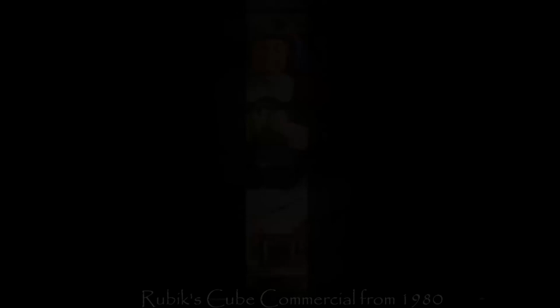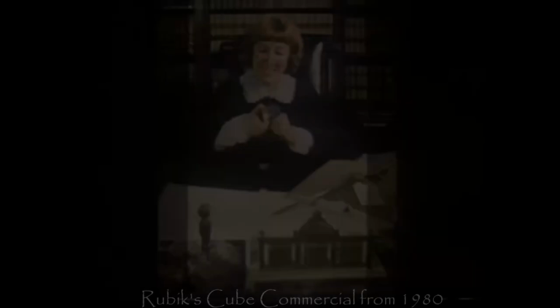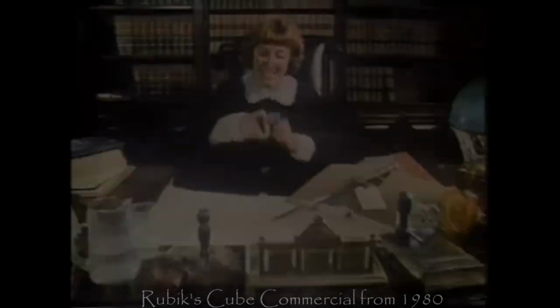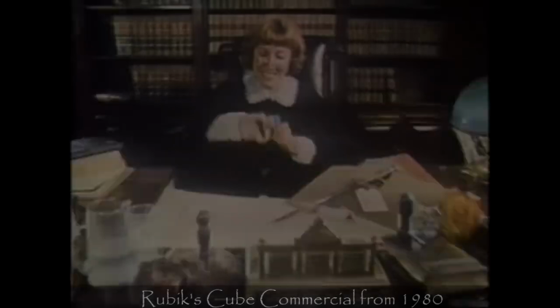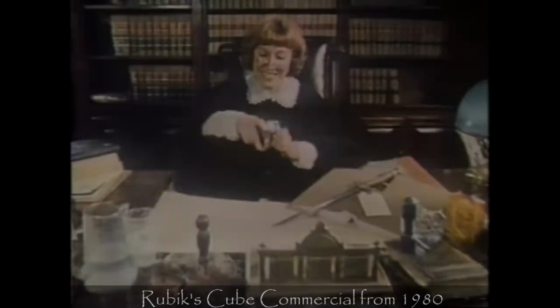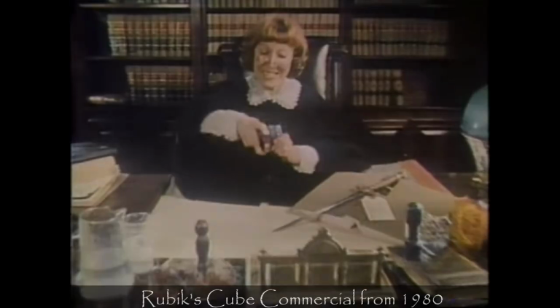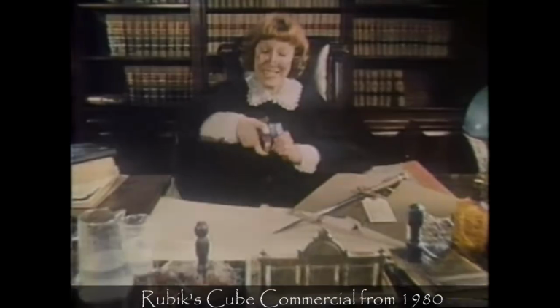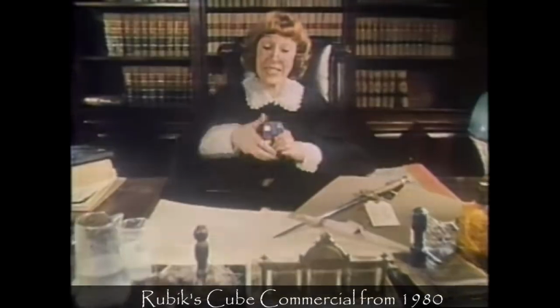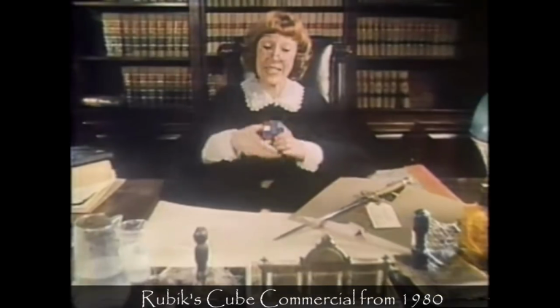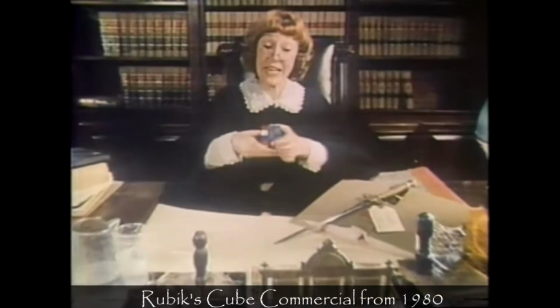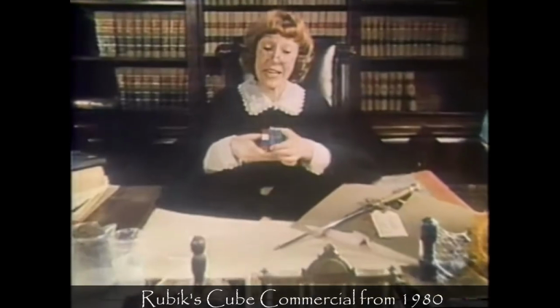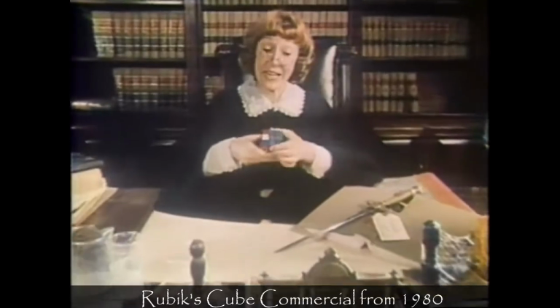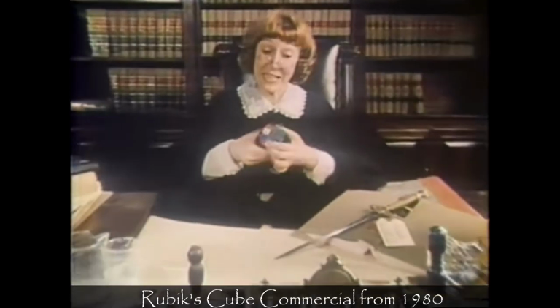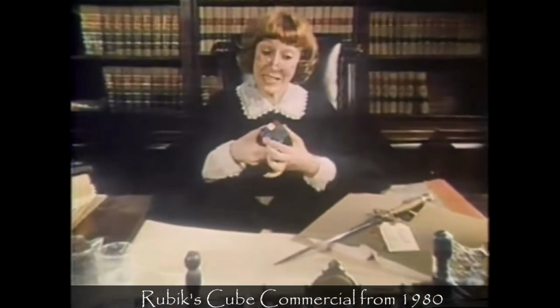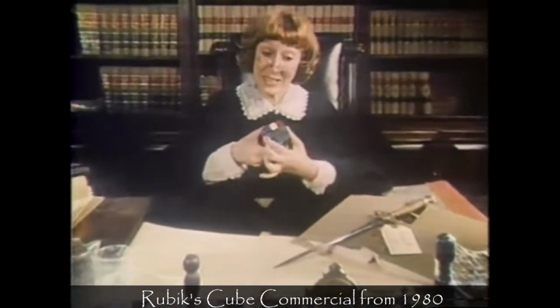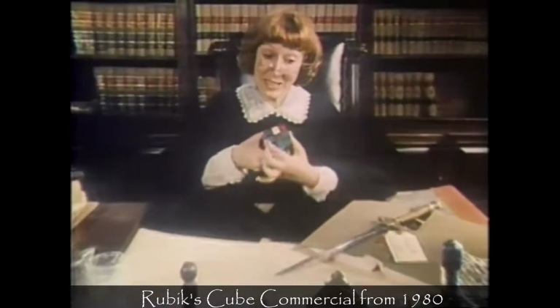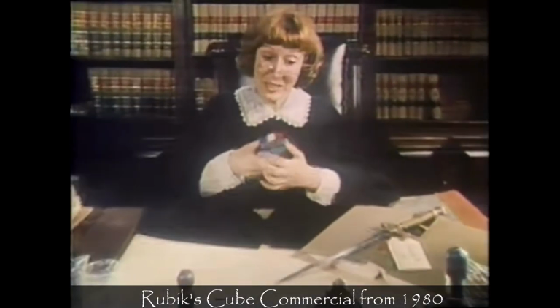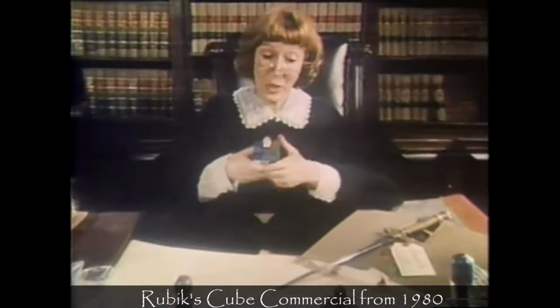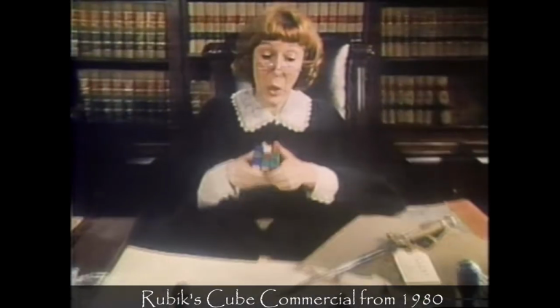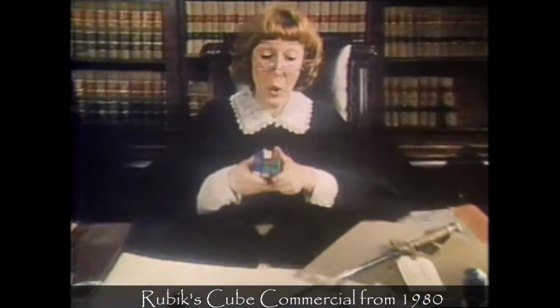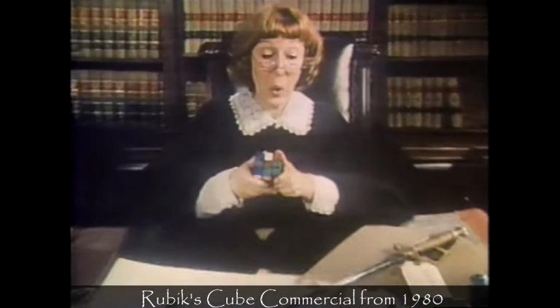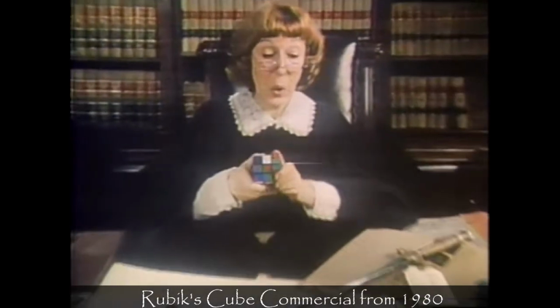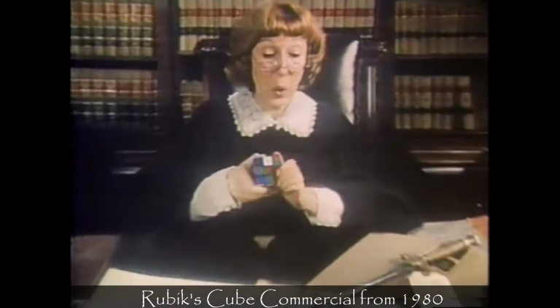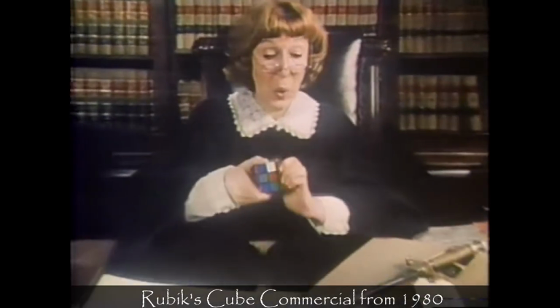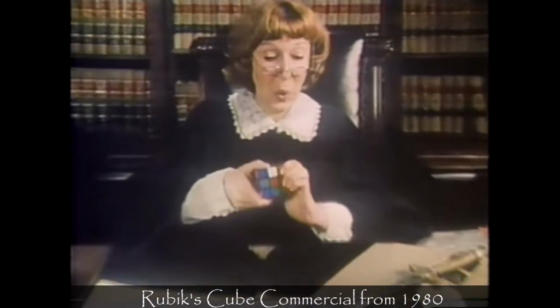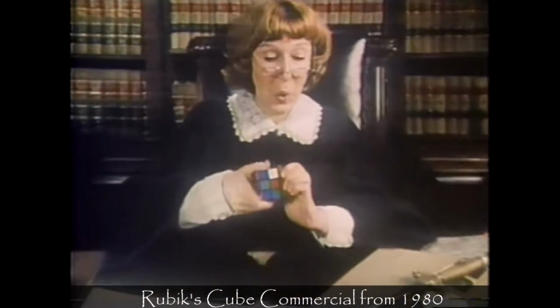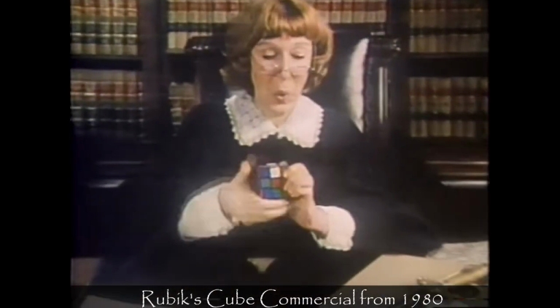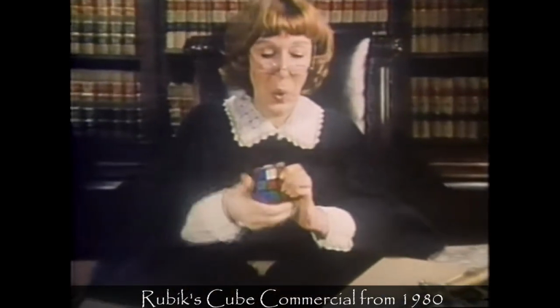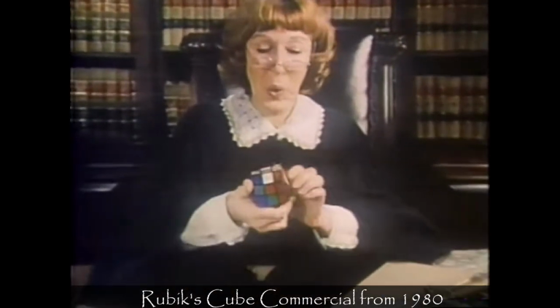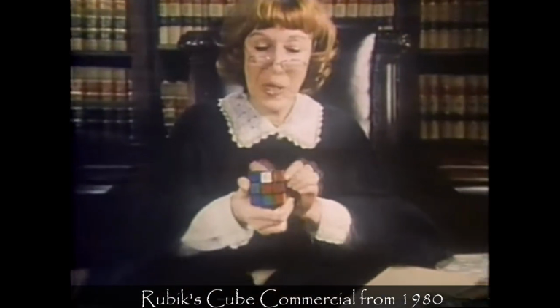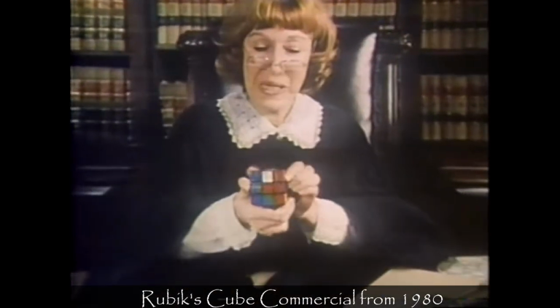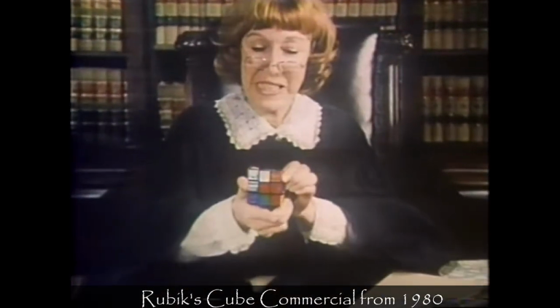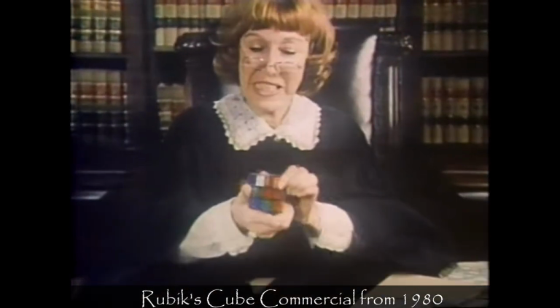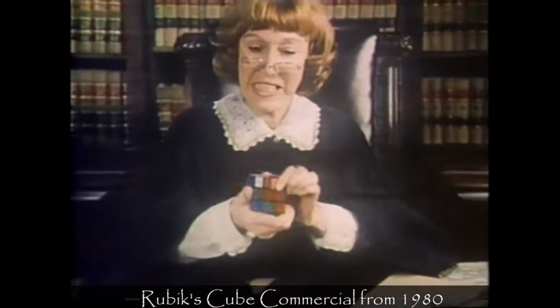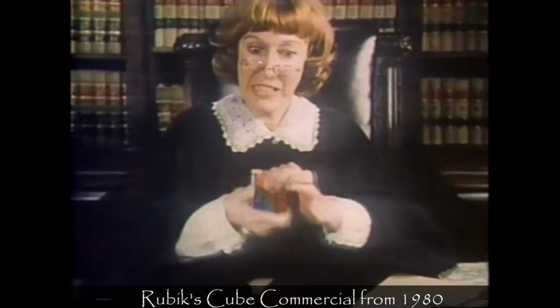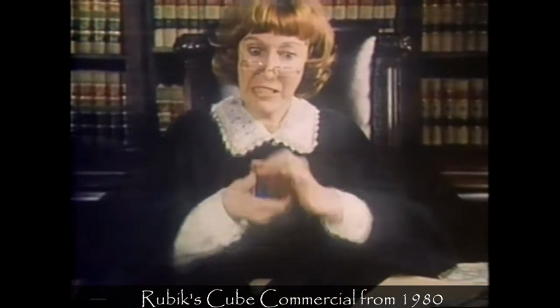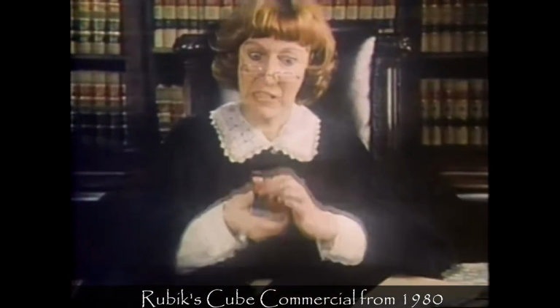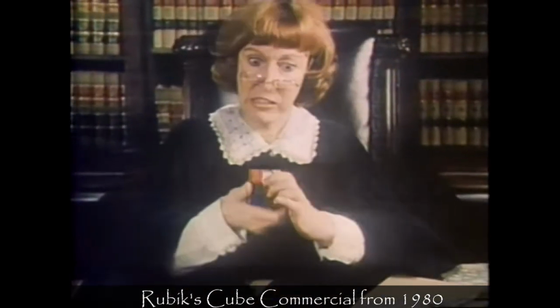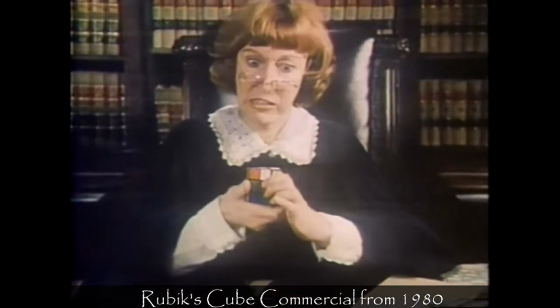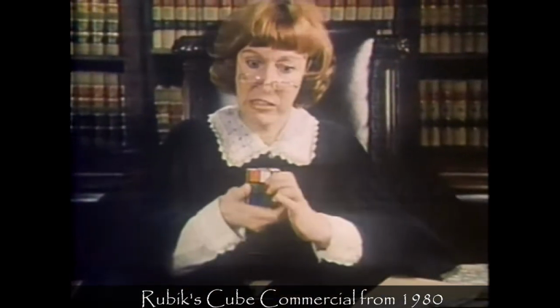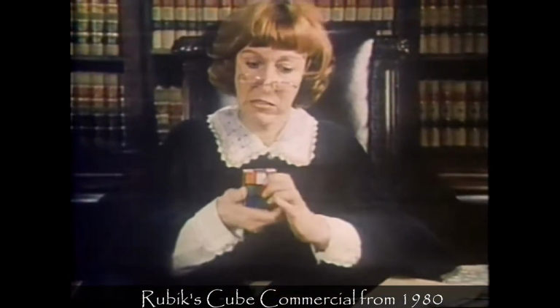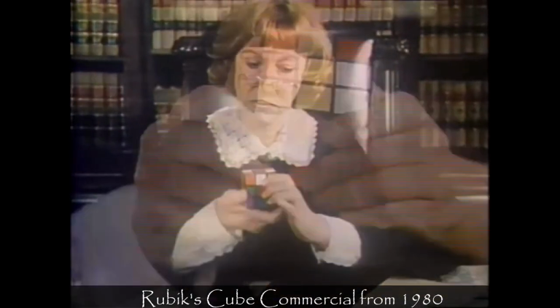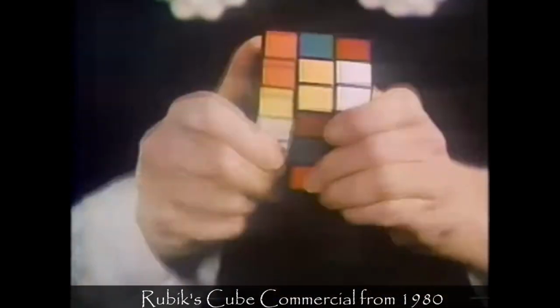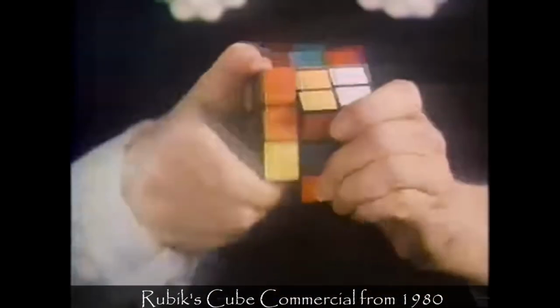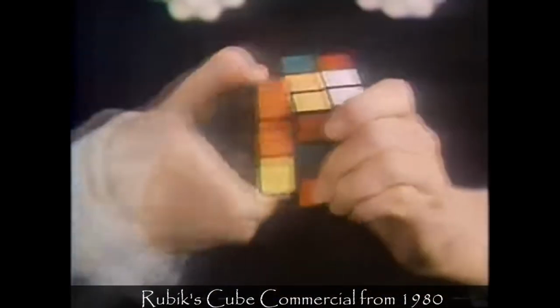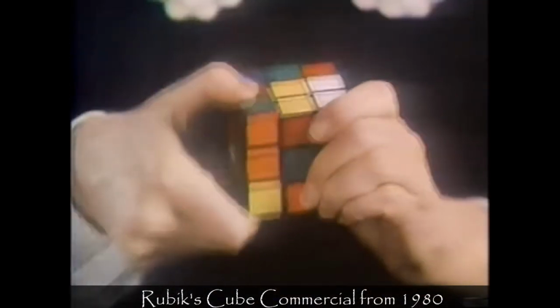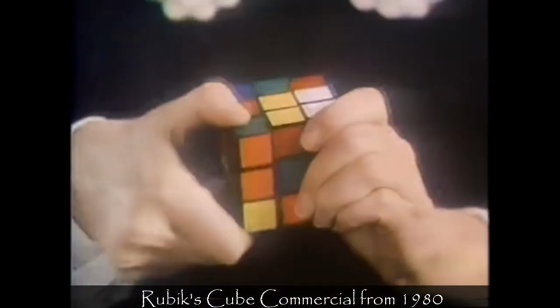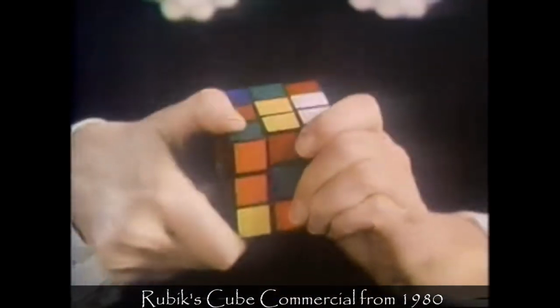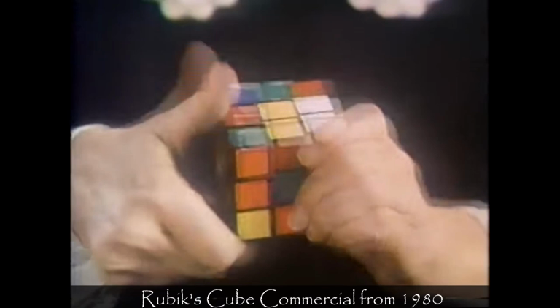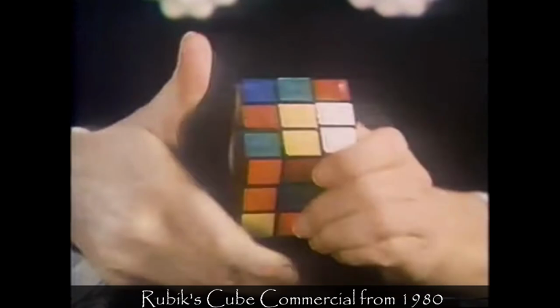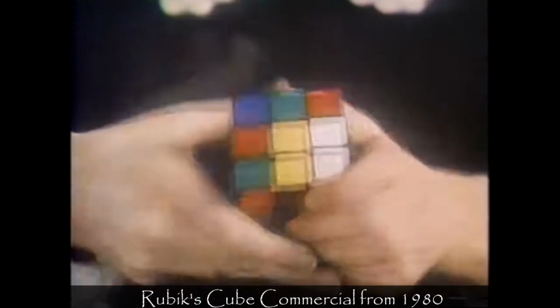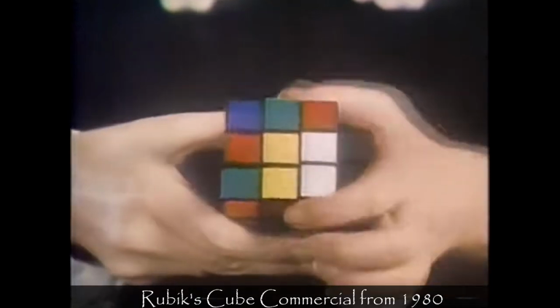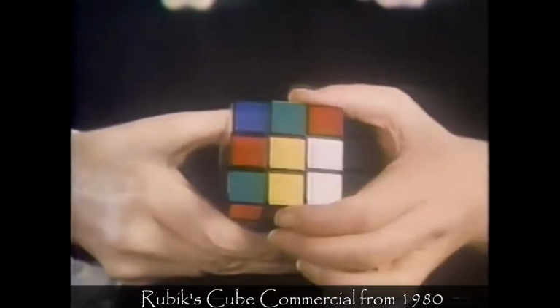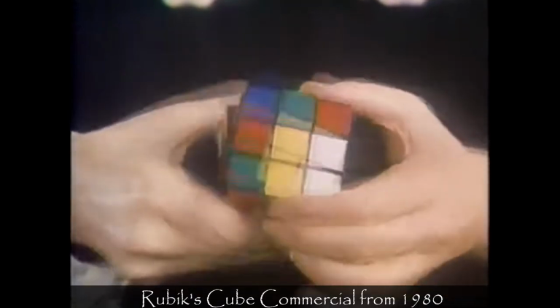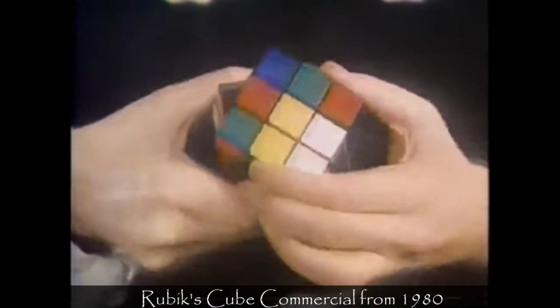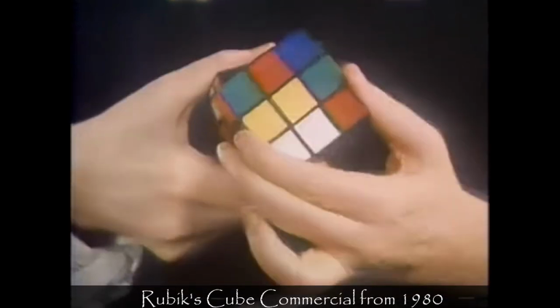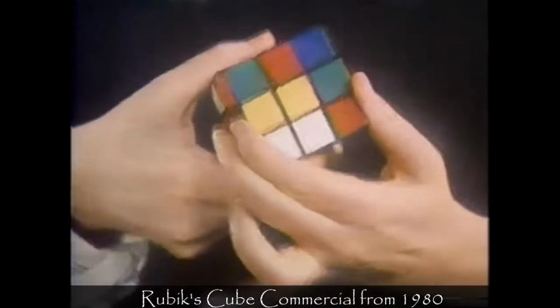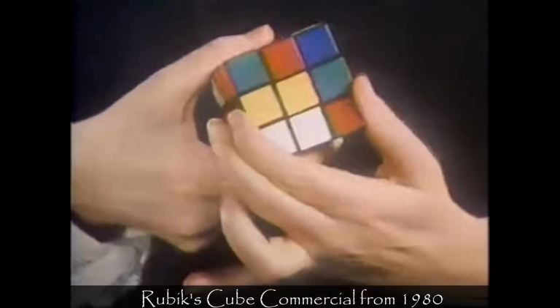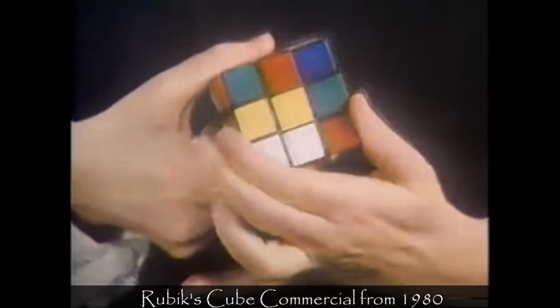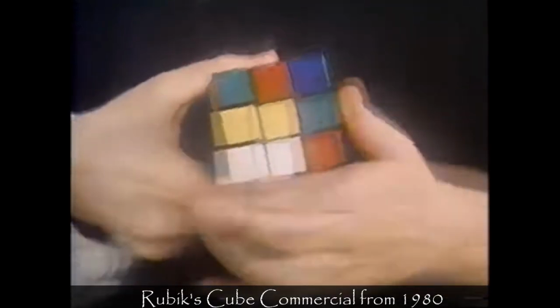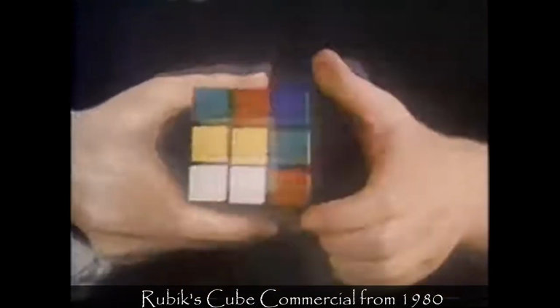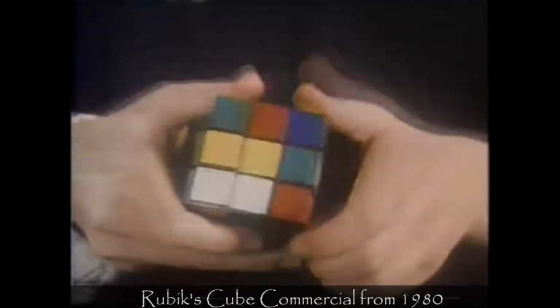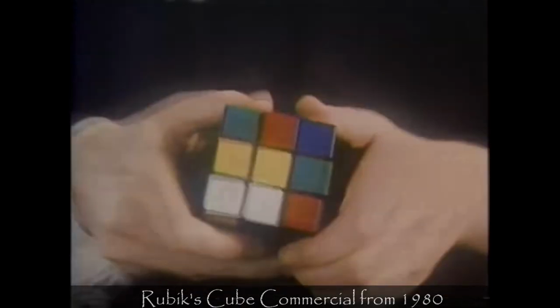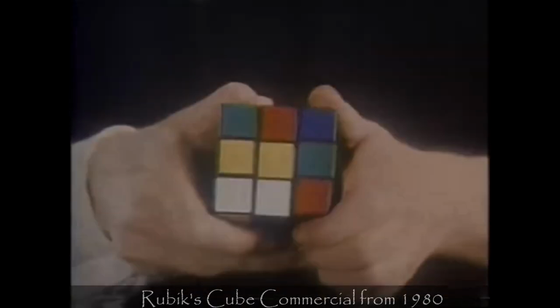Three weeks ago, Judge Smith retired to her chambers with Exhibit A, Rubik's Cube. She hasn't been seen since.